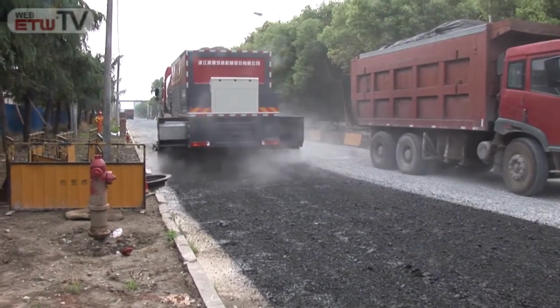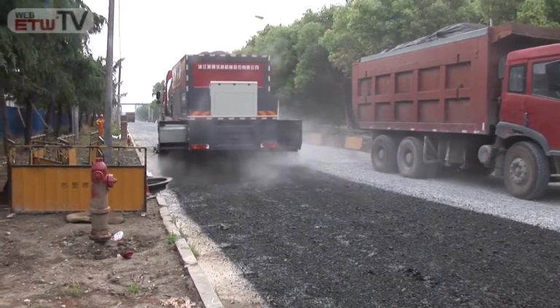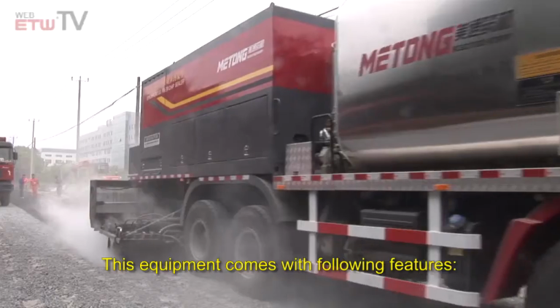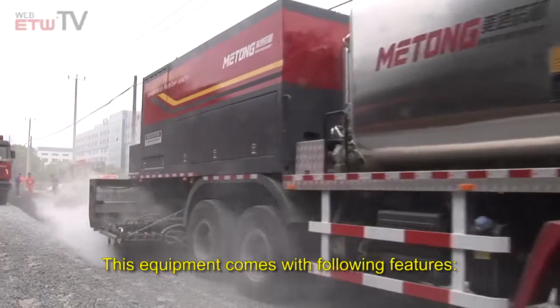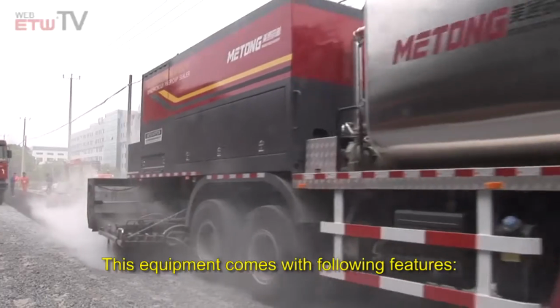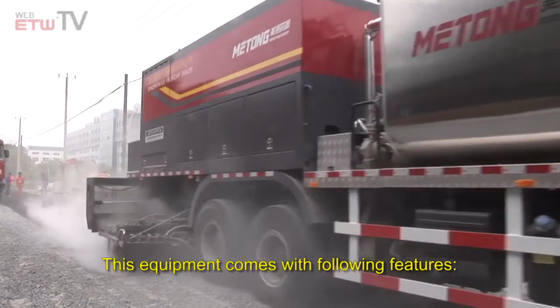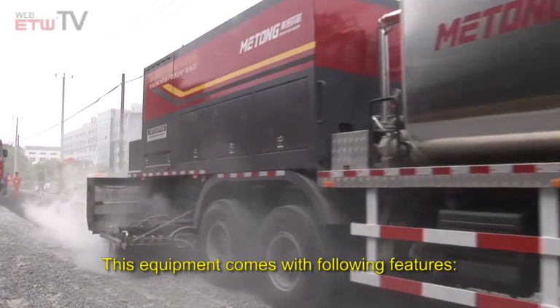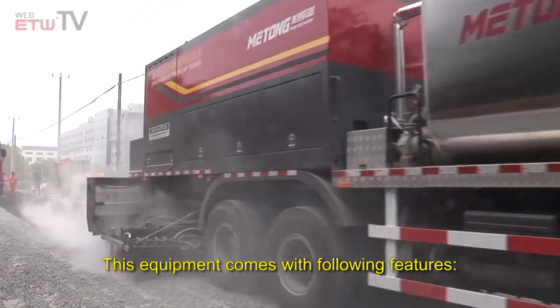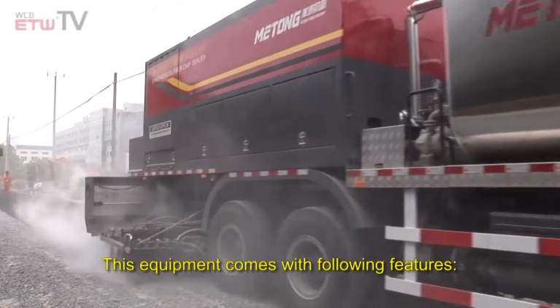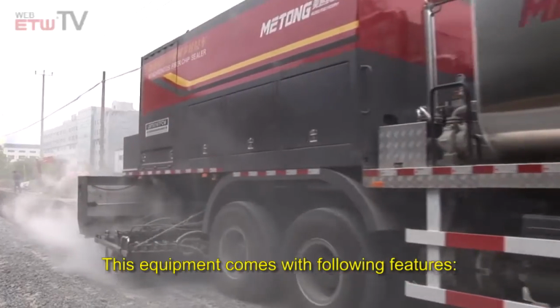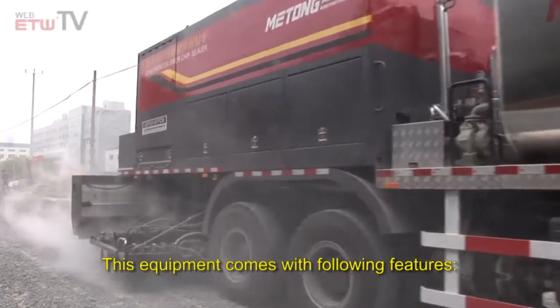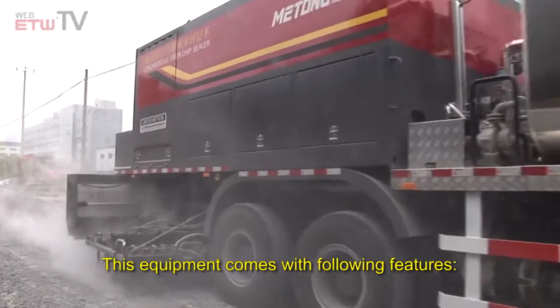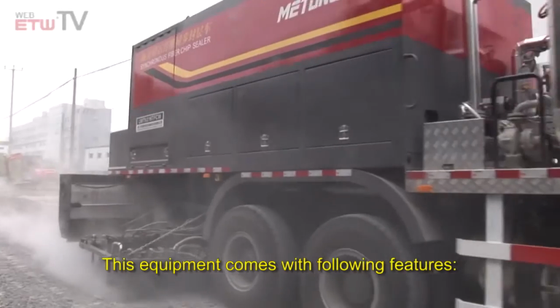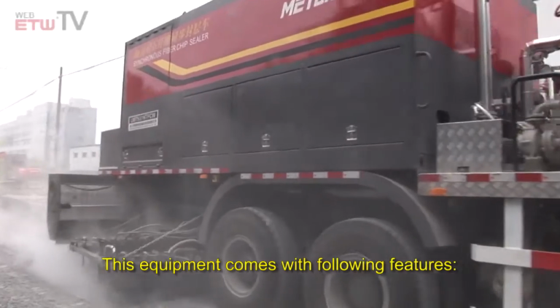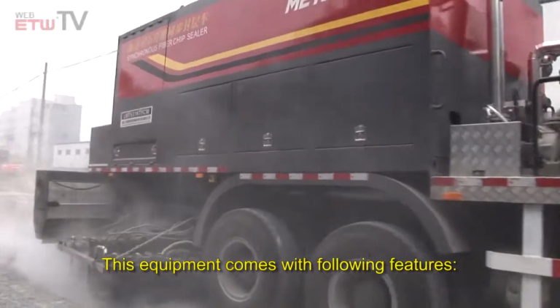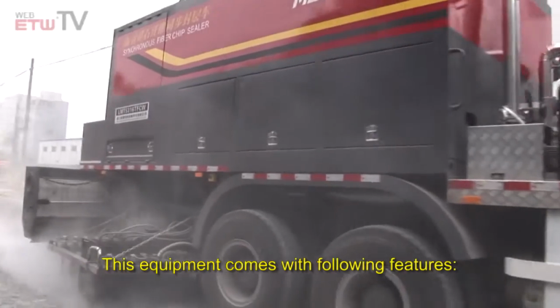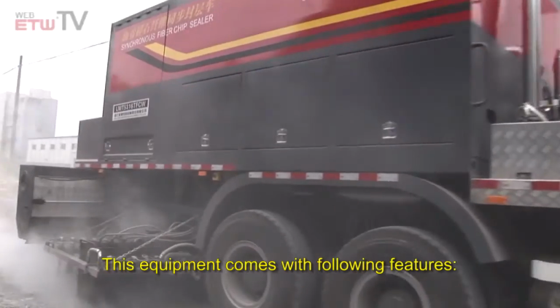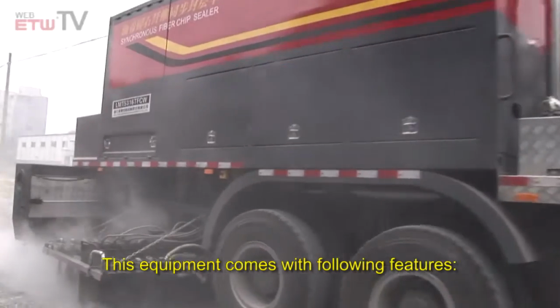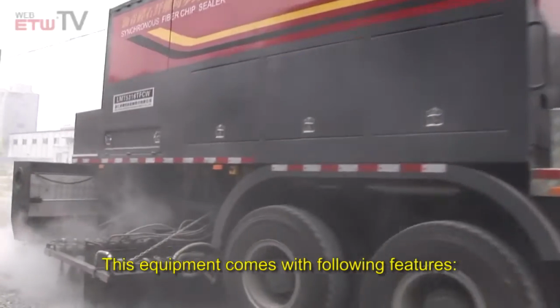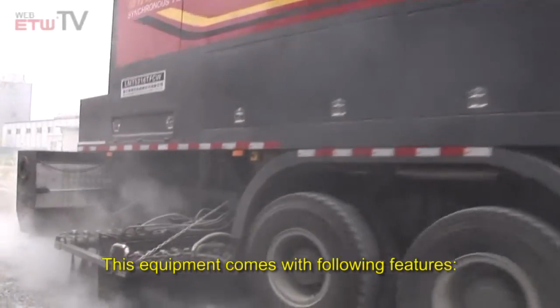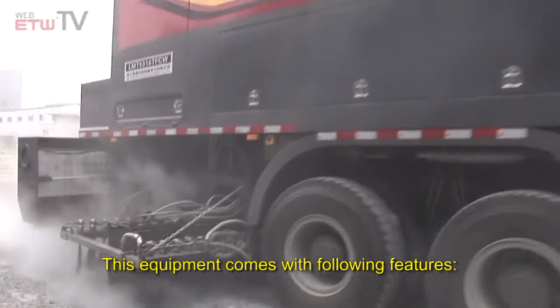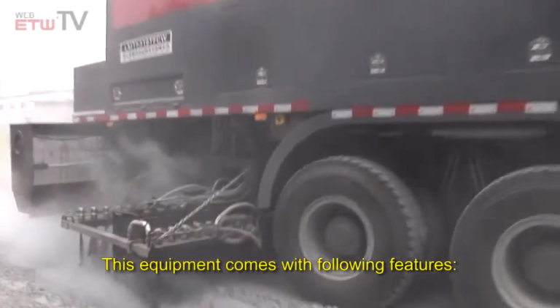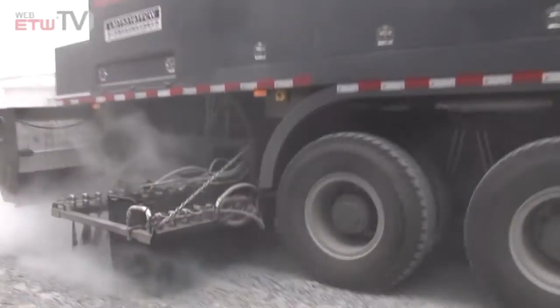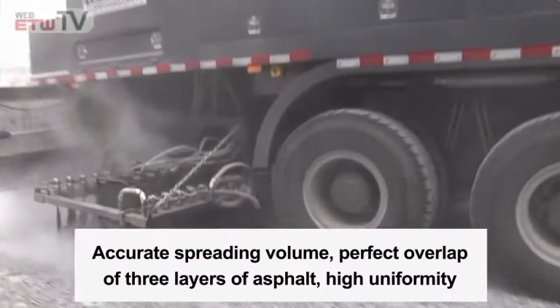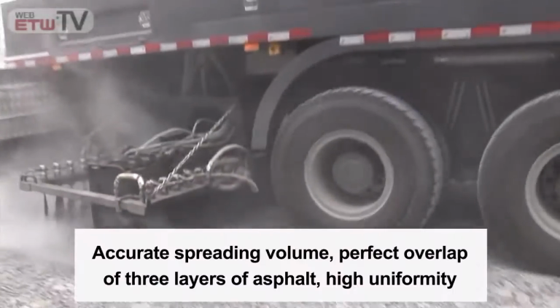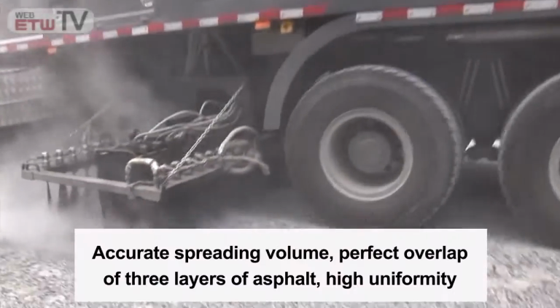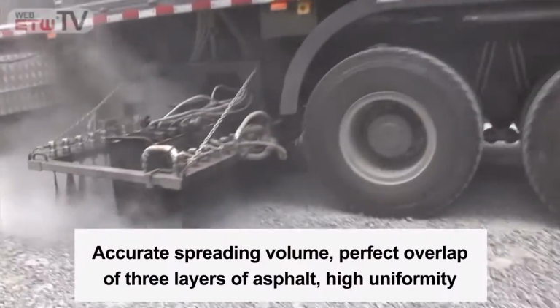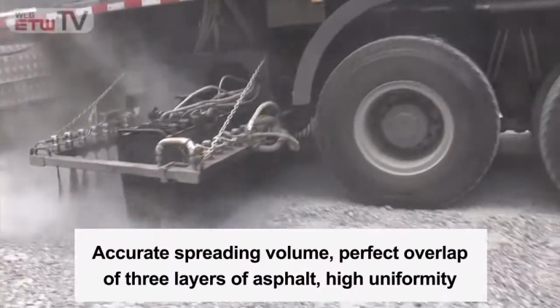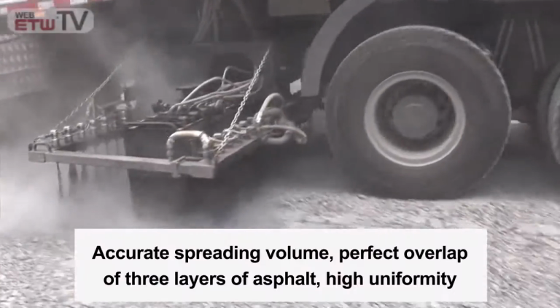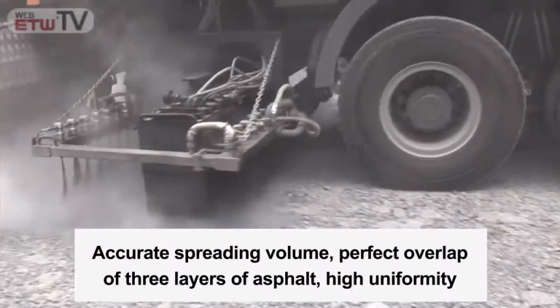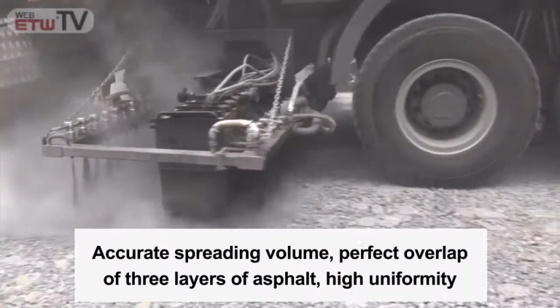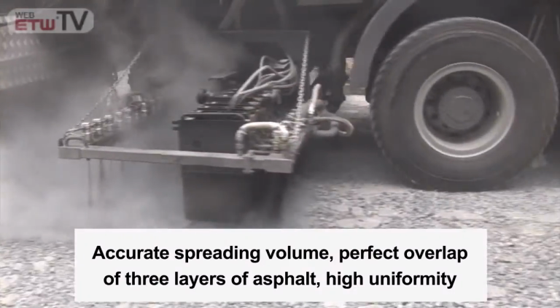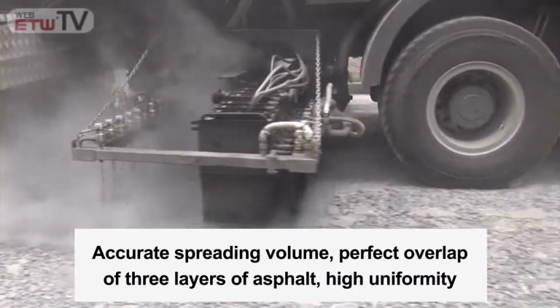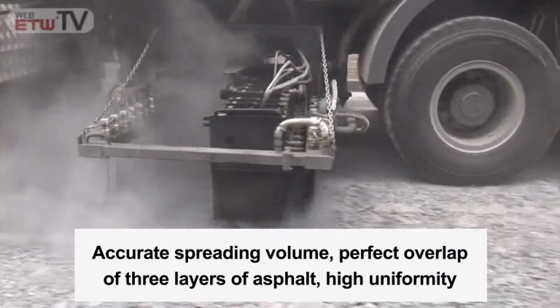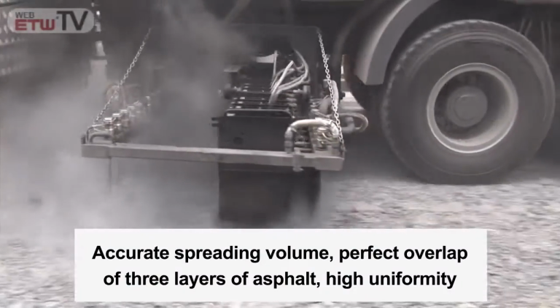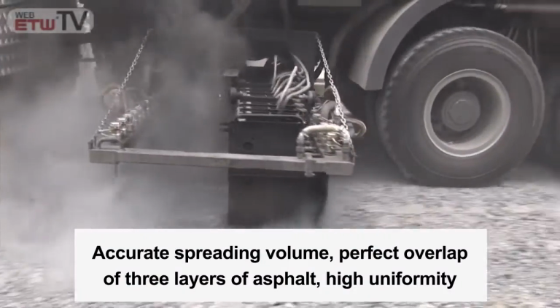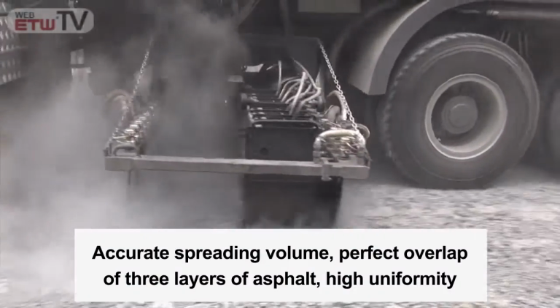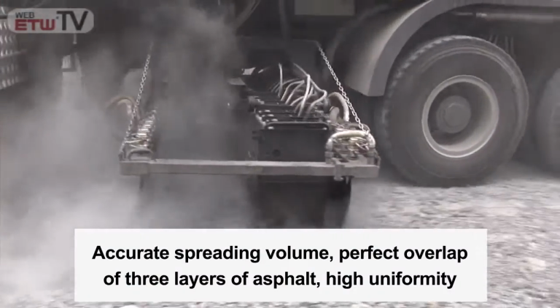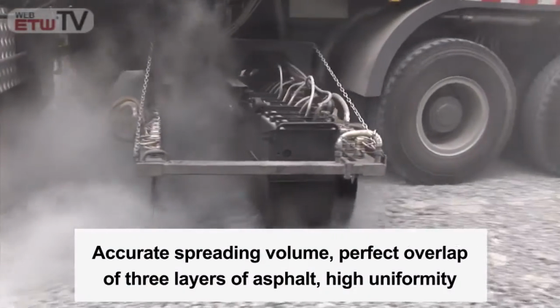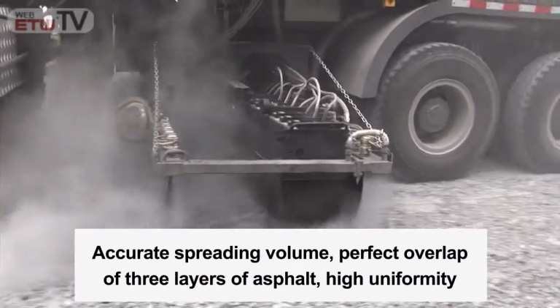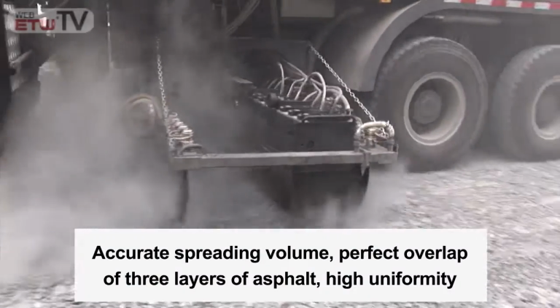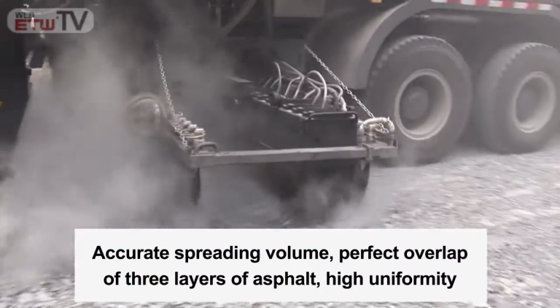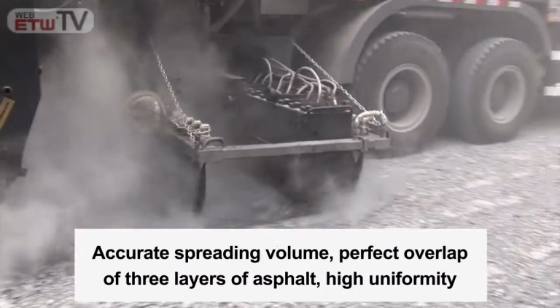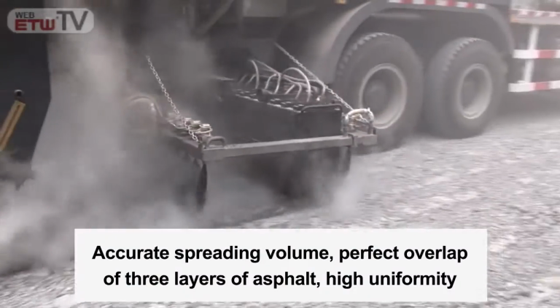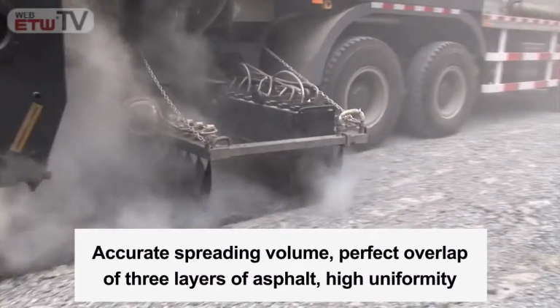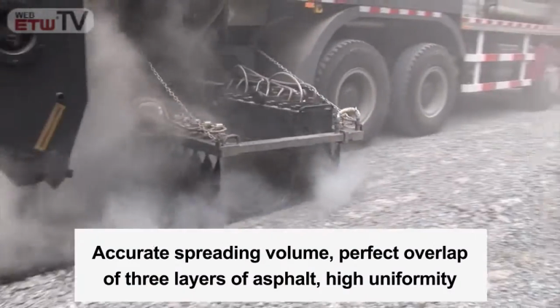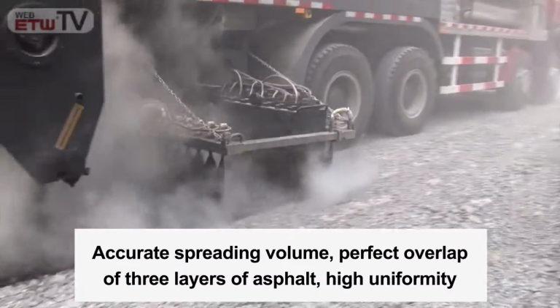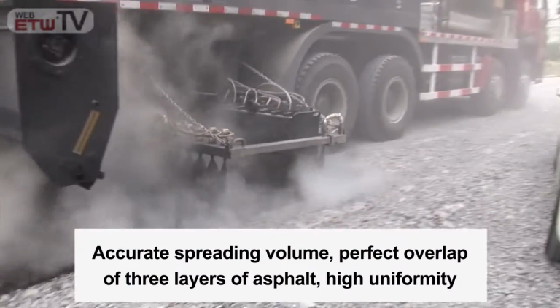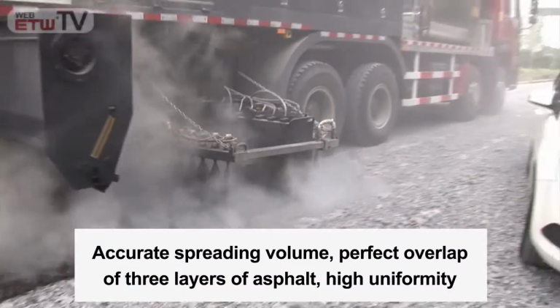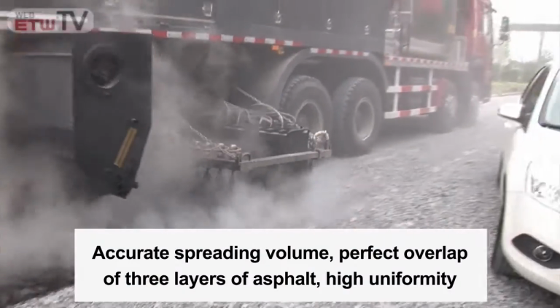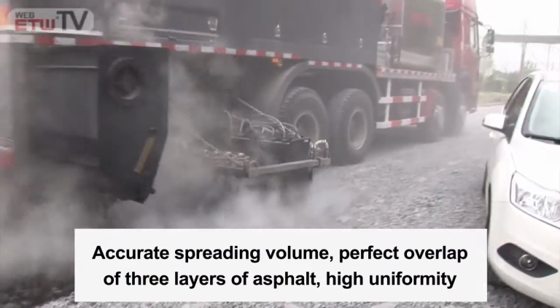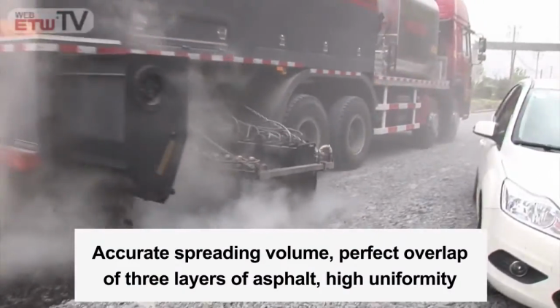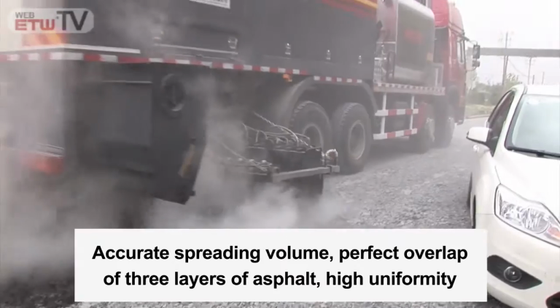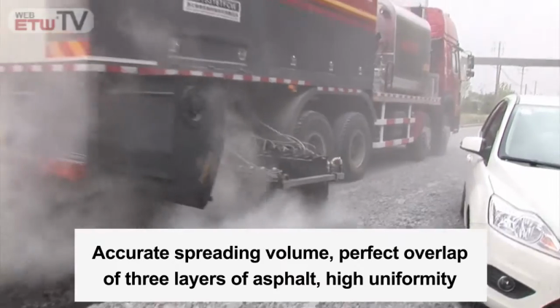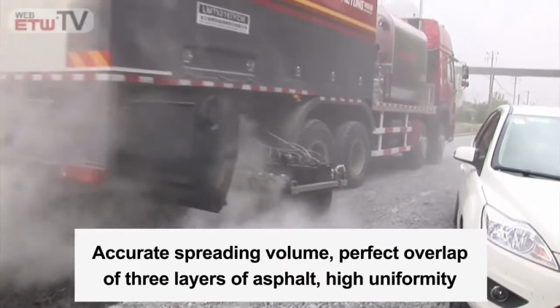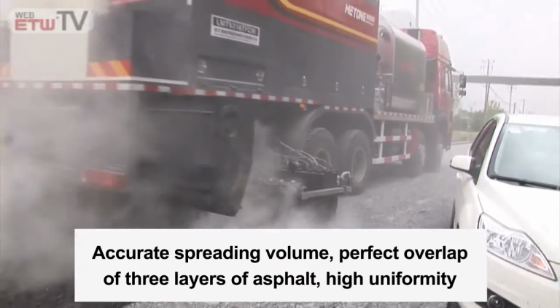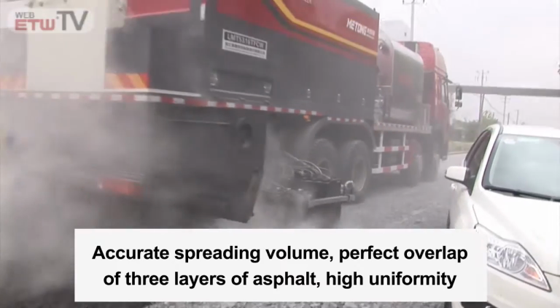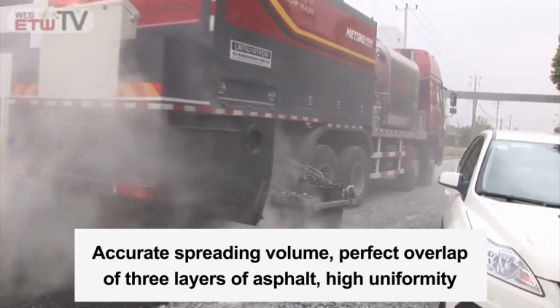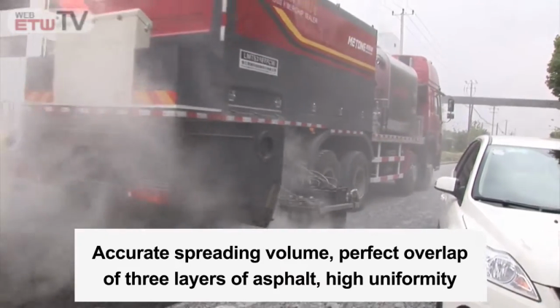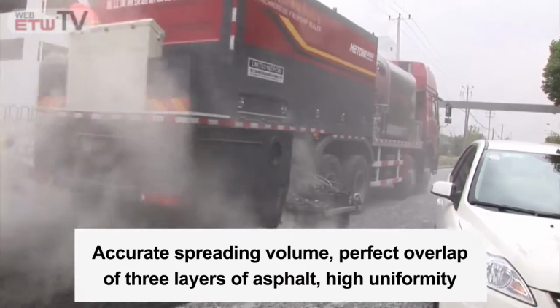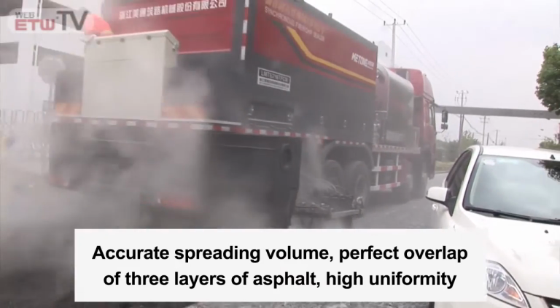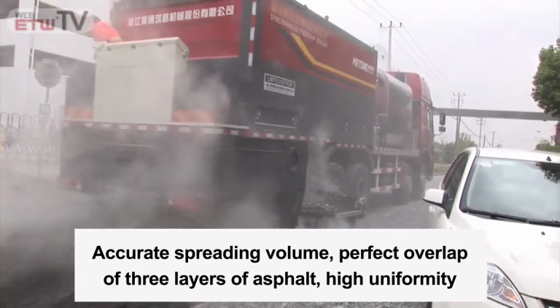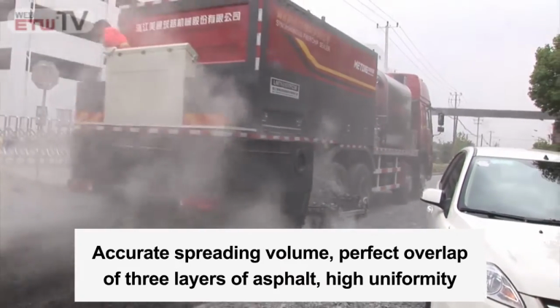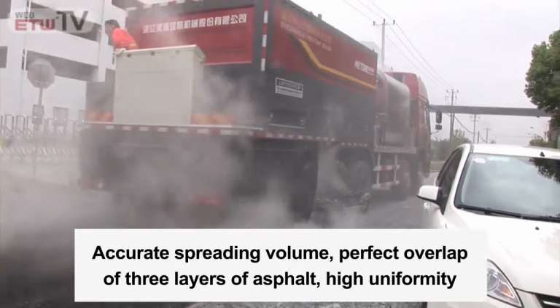This equipment comes with the following features: accurate spreading volume, perfect overlap of three layers of asphalt, and high uniformity.